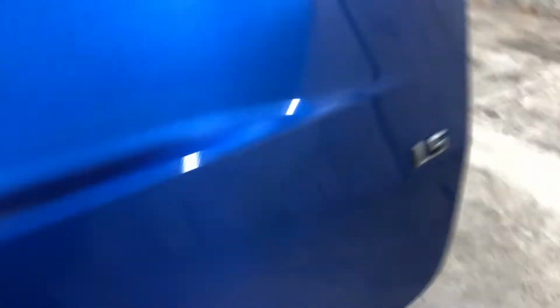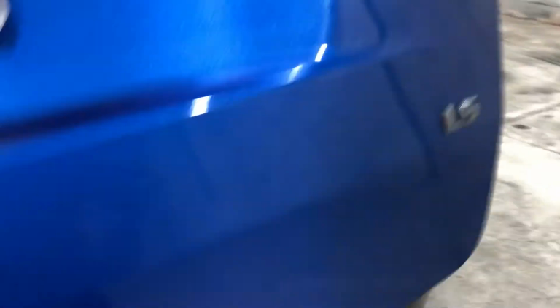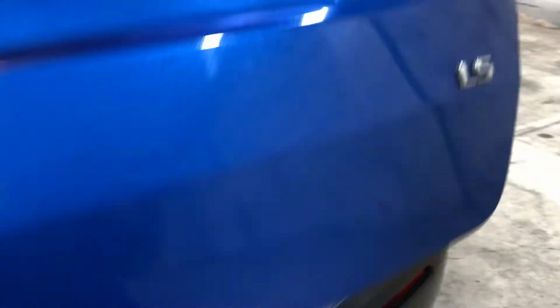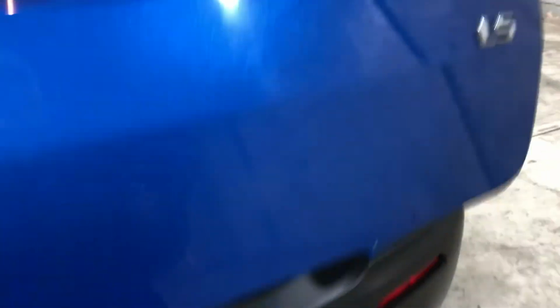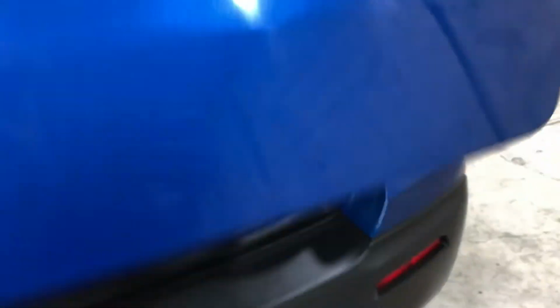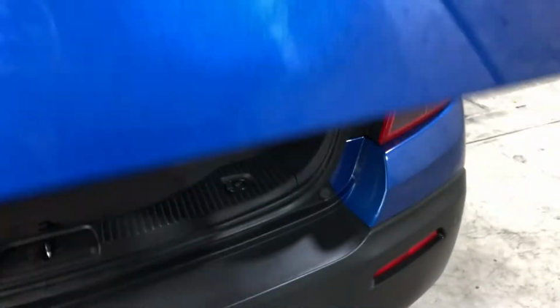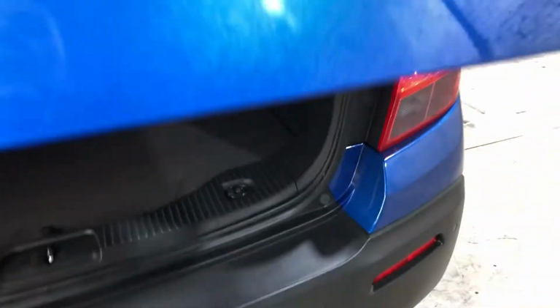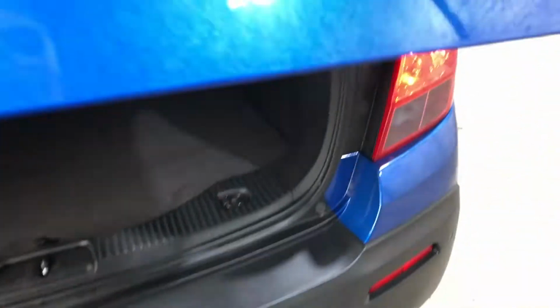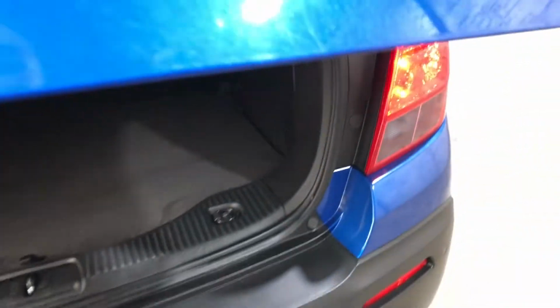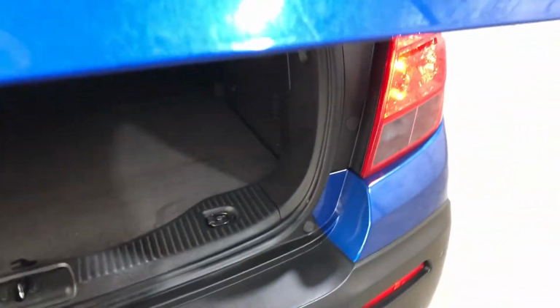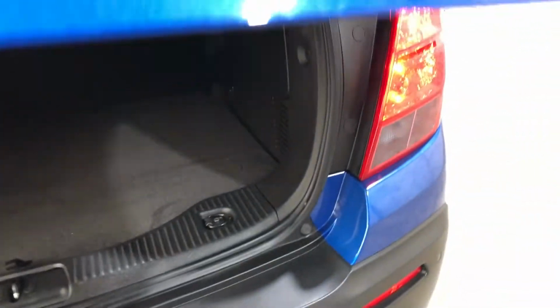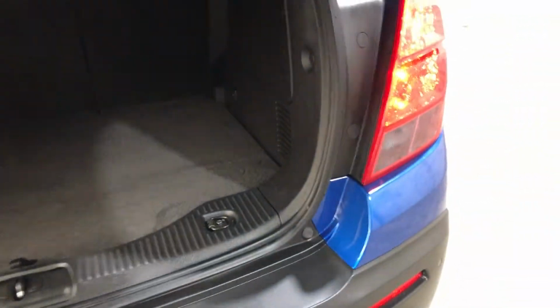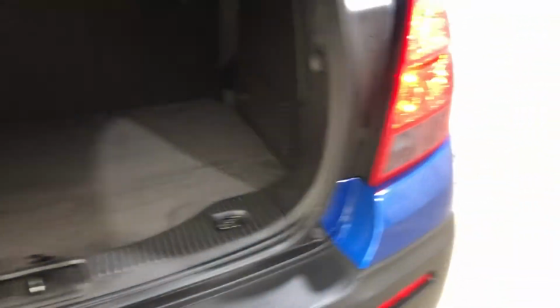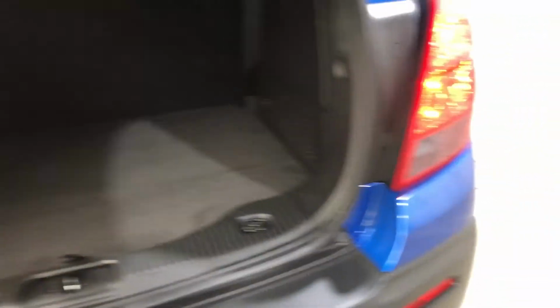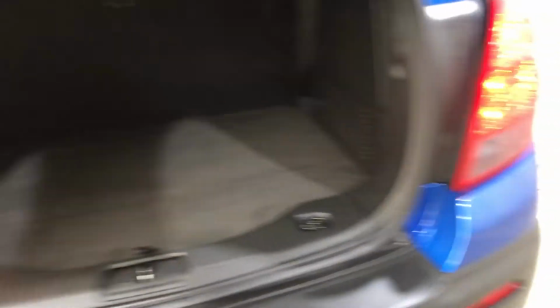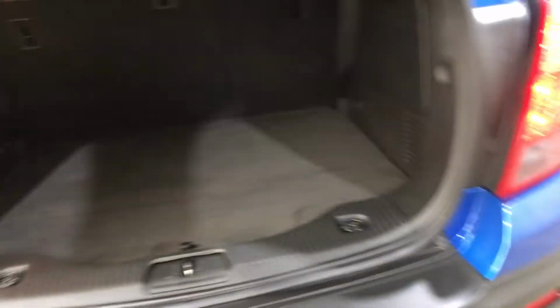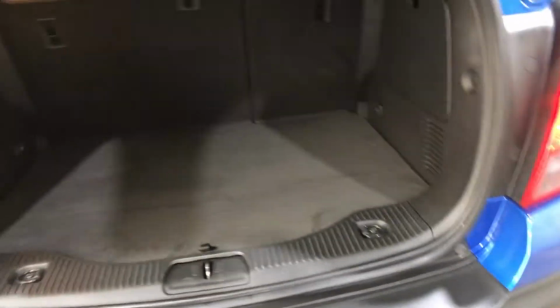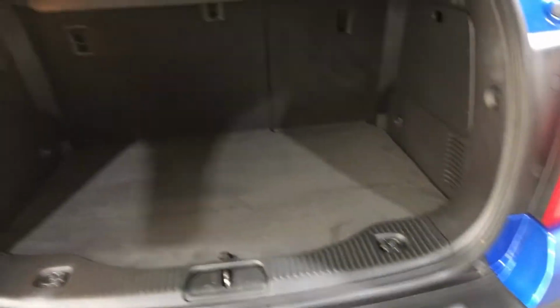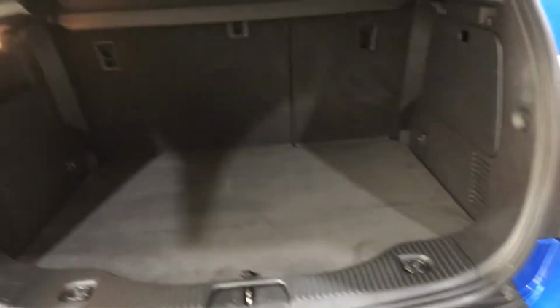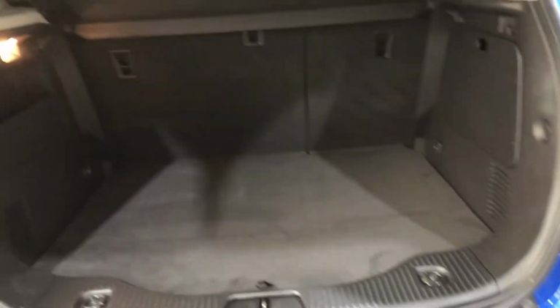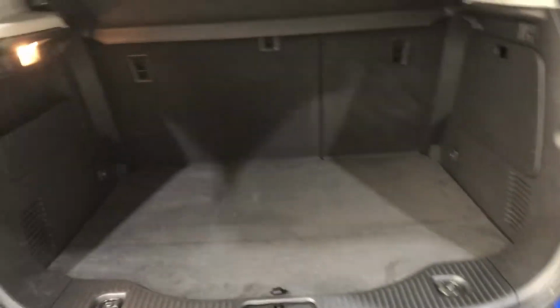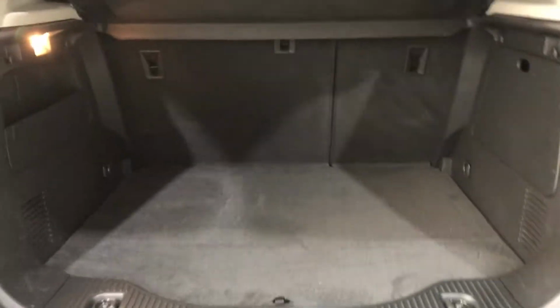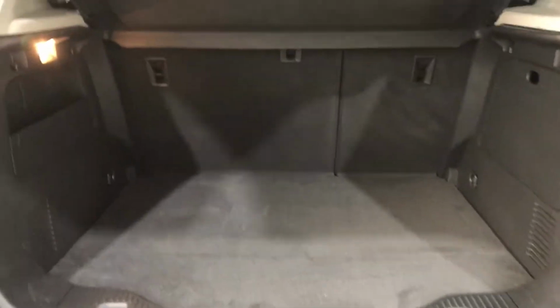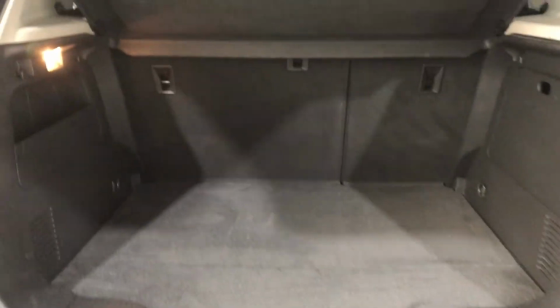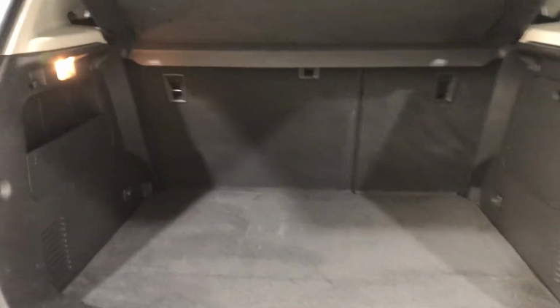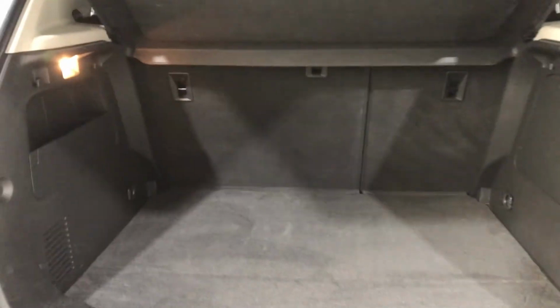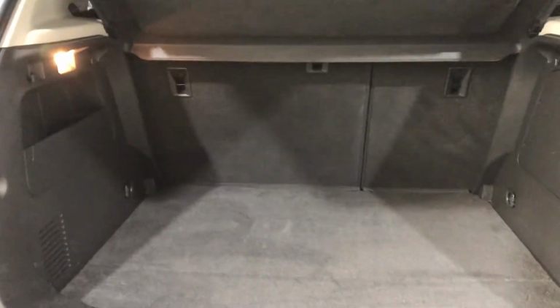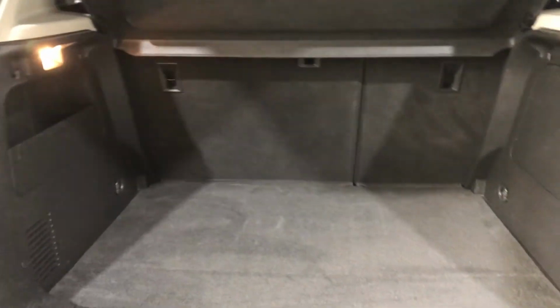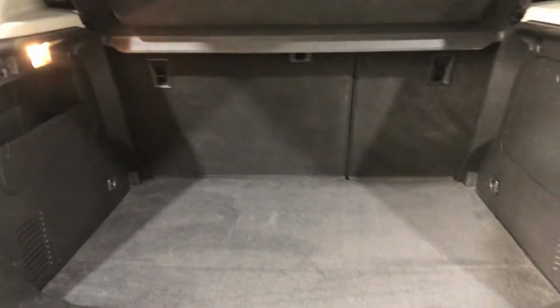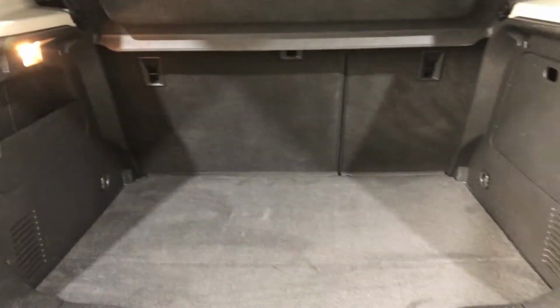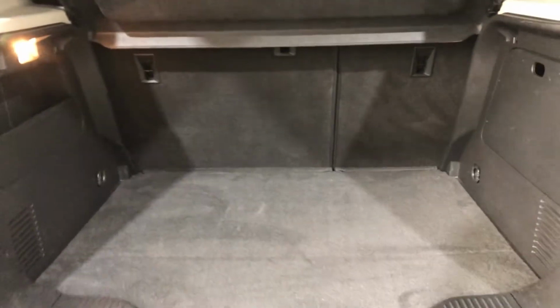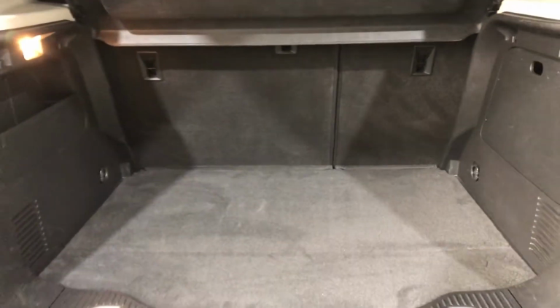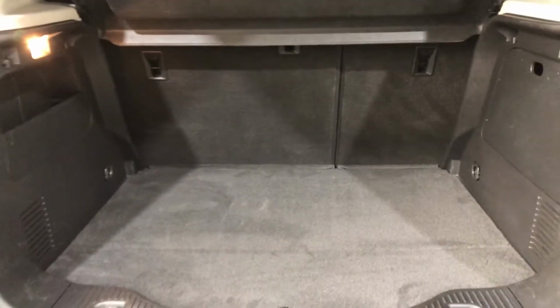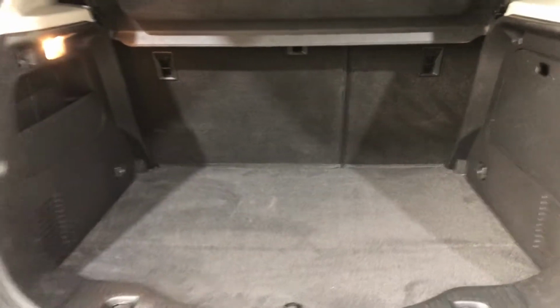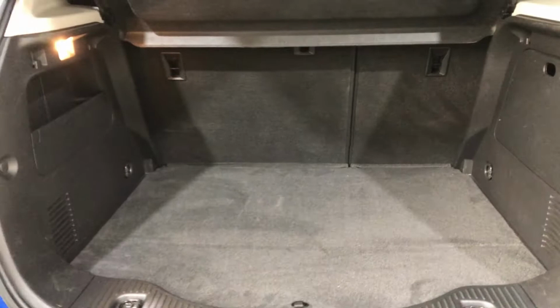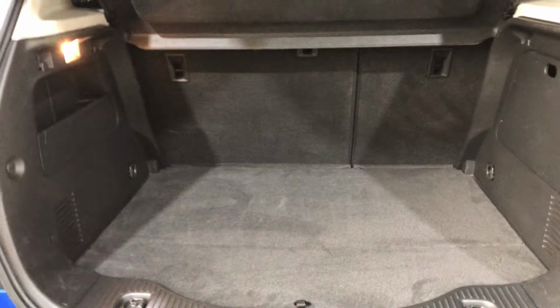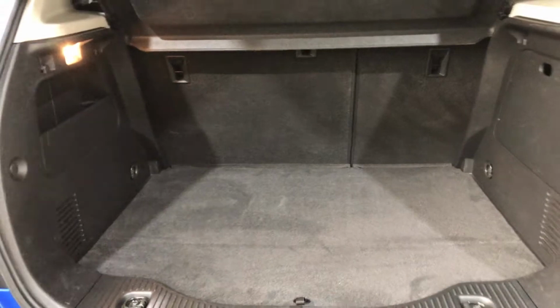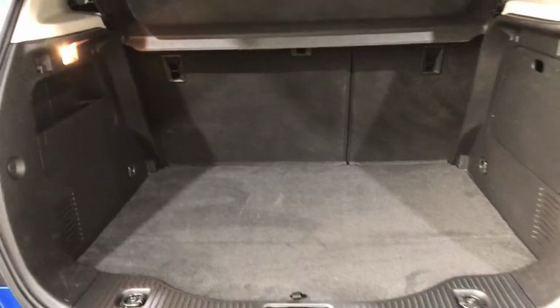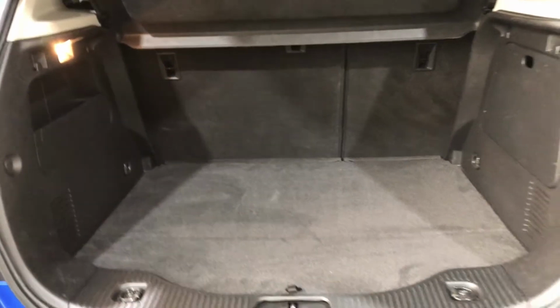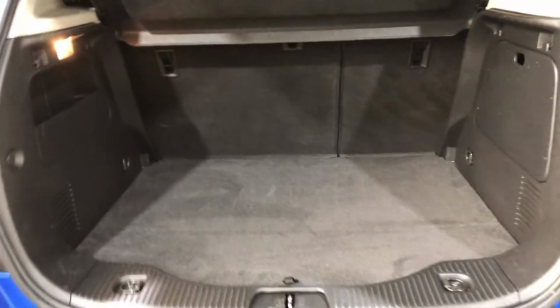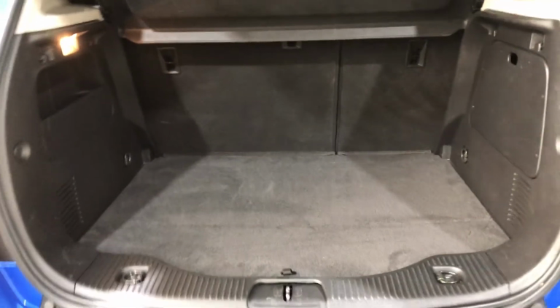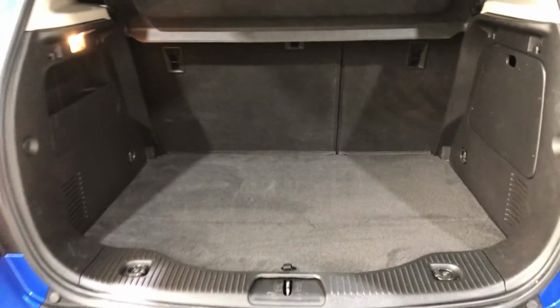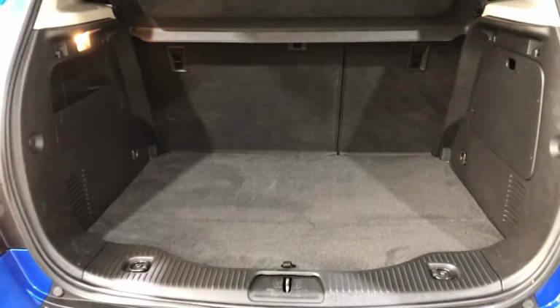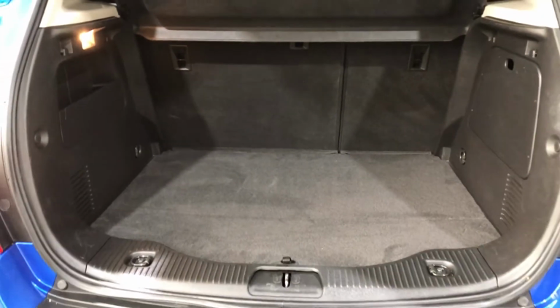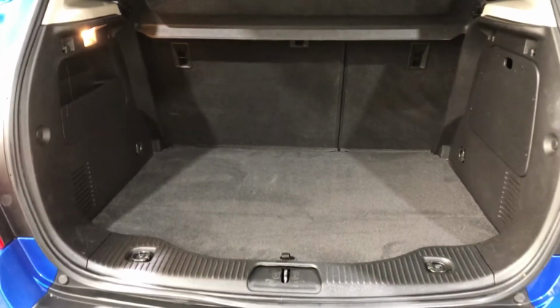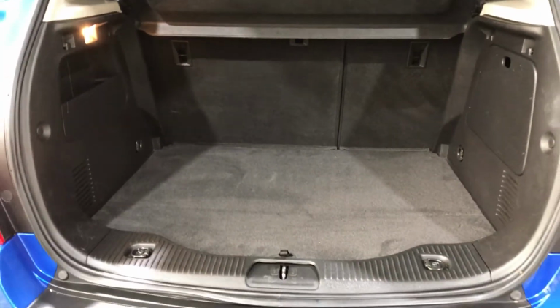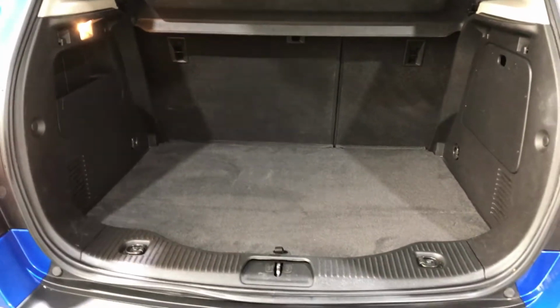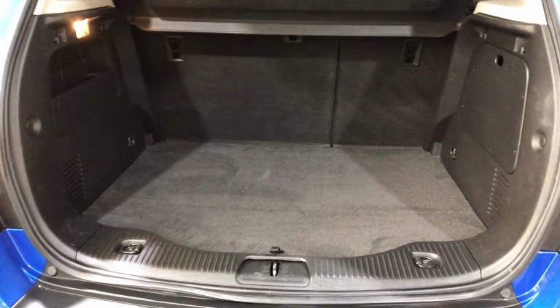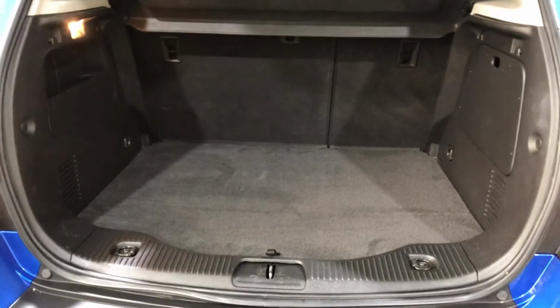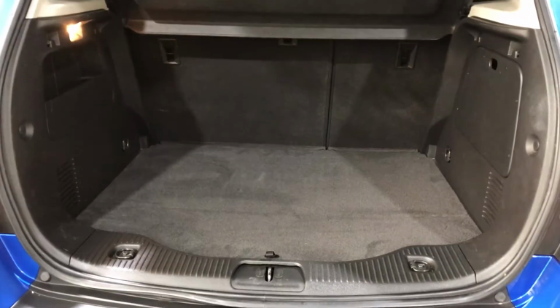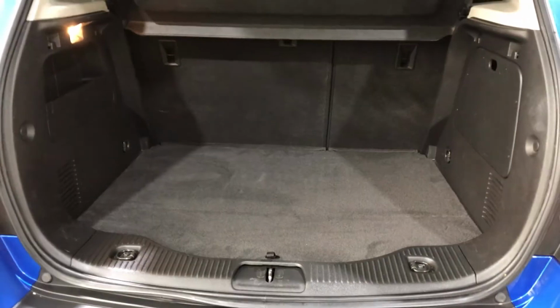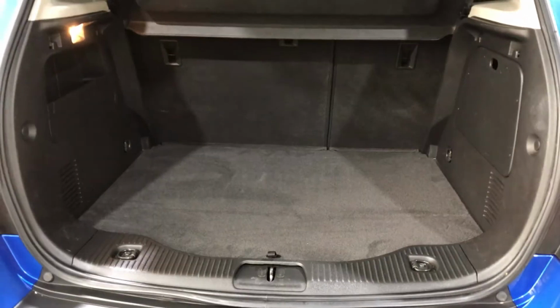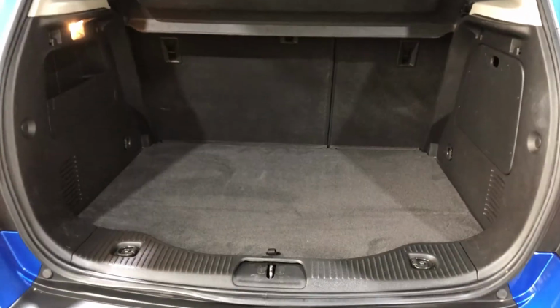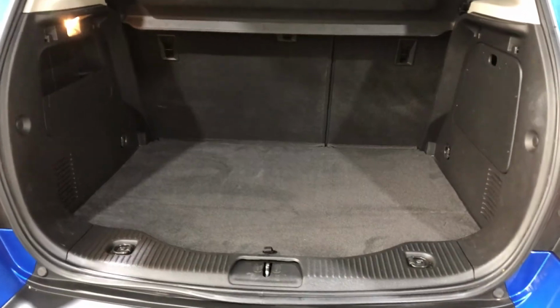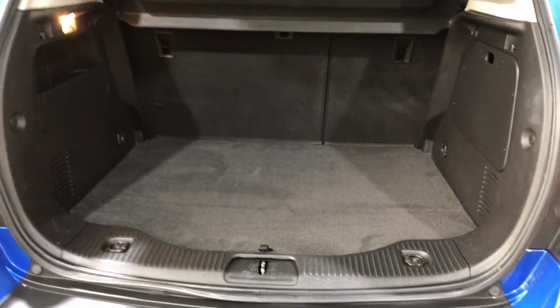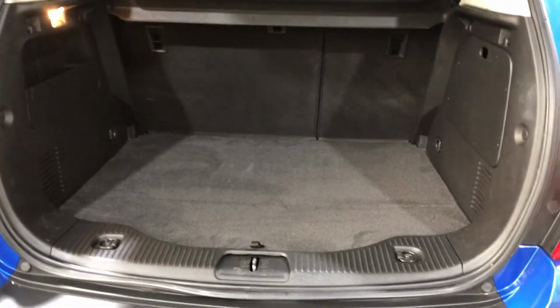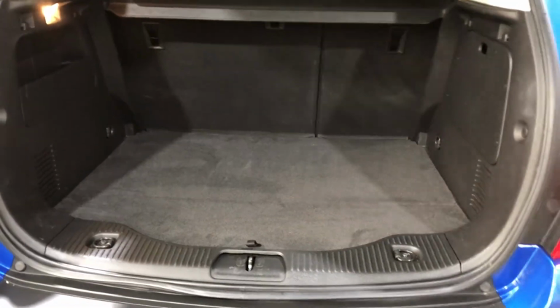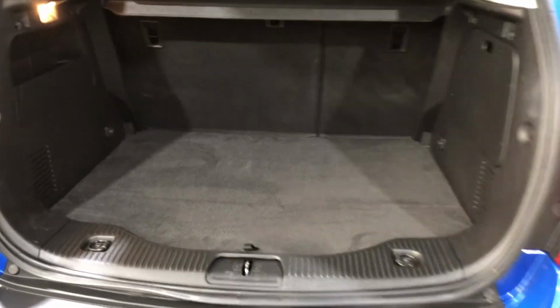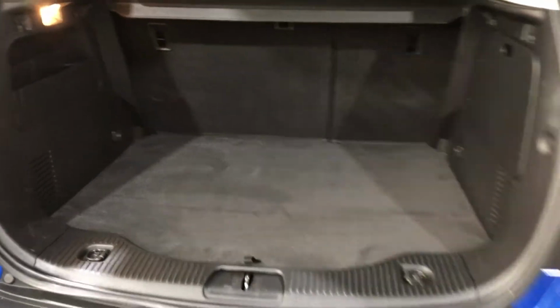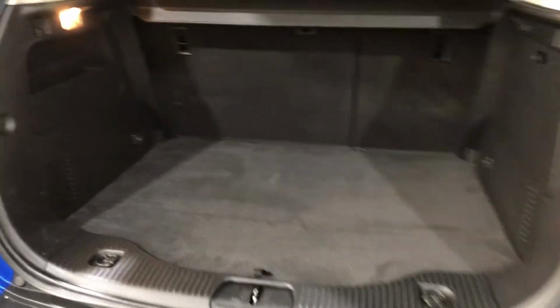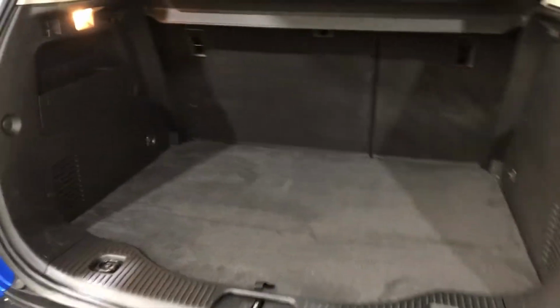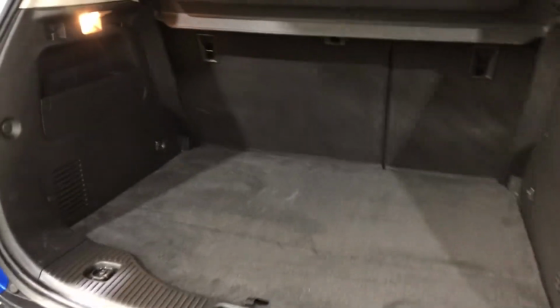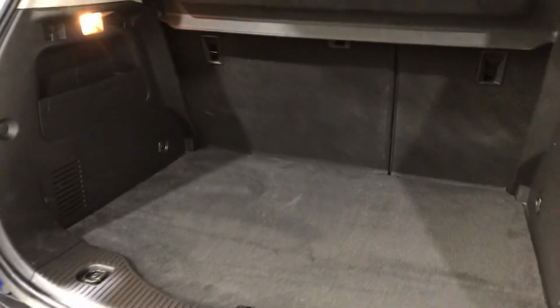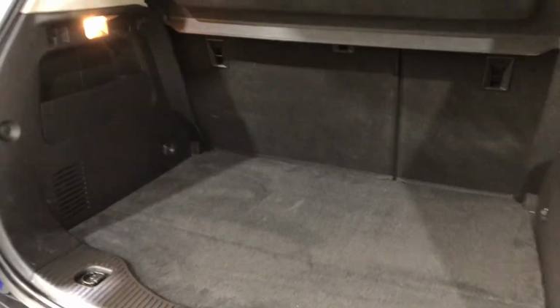As we make our way round the back, it comes with plenty of space in the boot, with all rear passenger seats that fold forward if you're looking for any more.